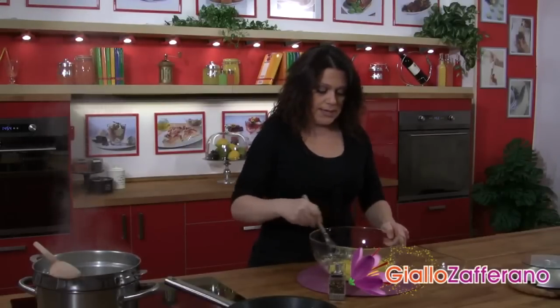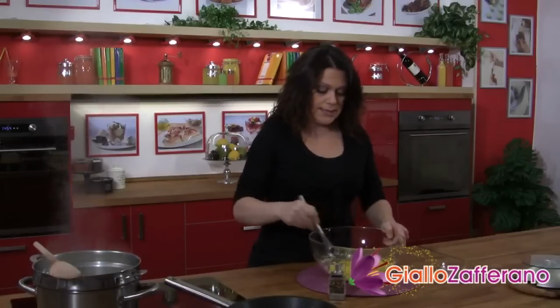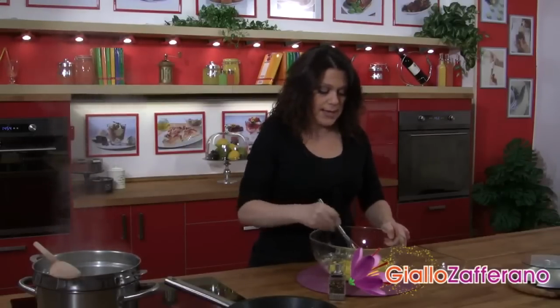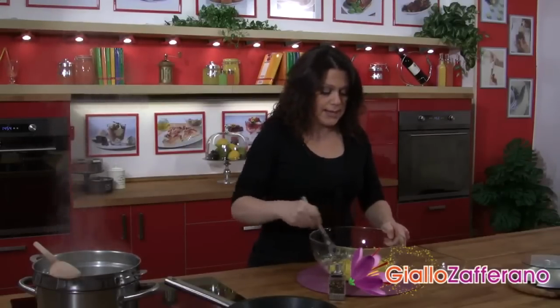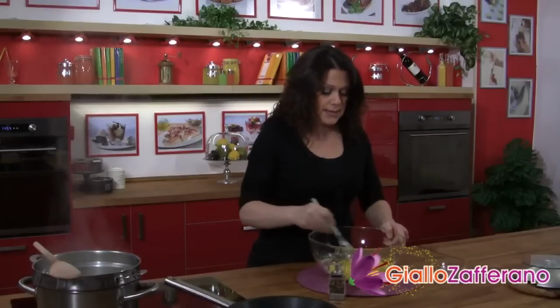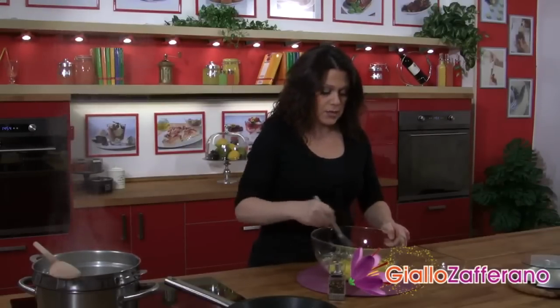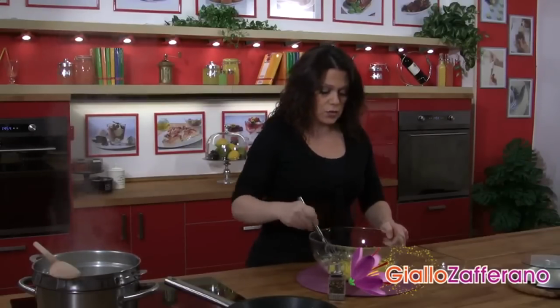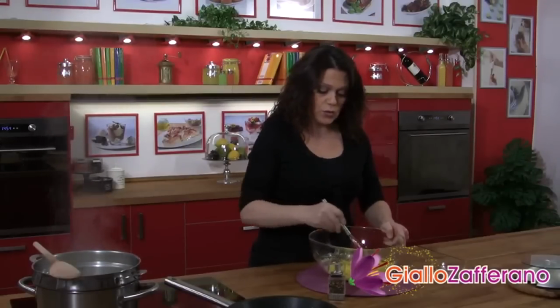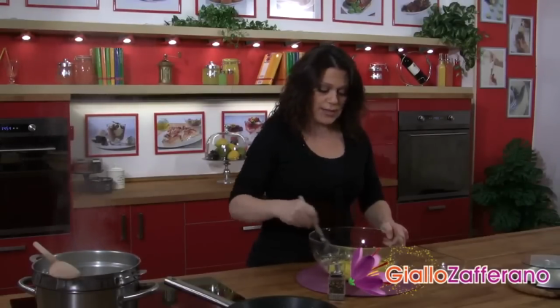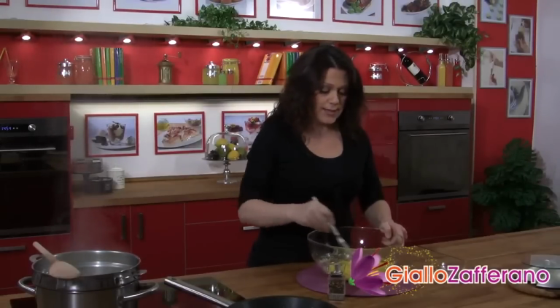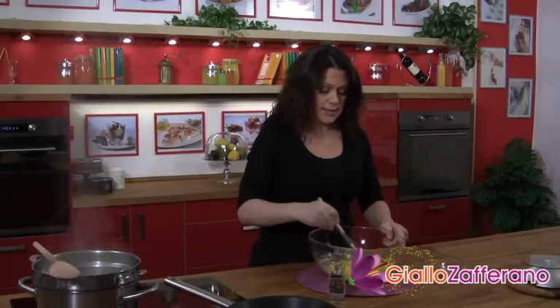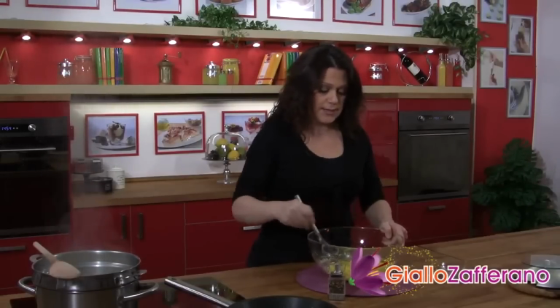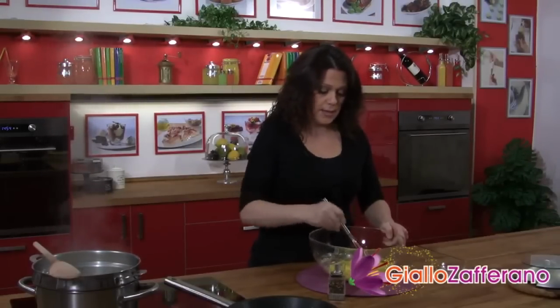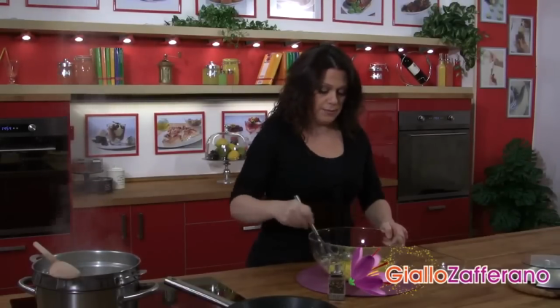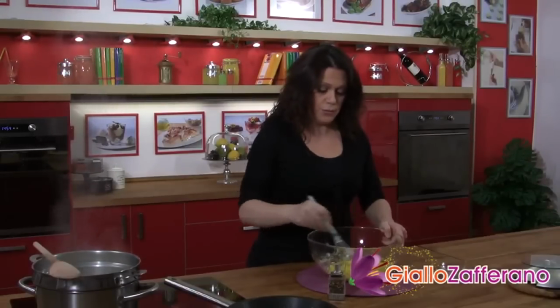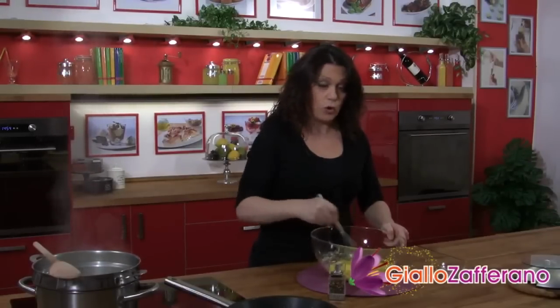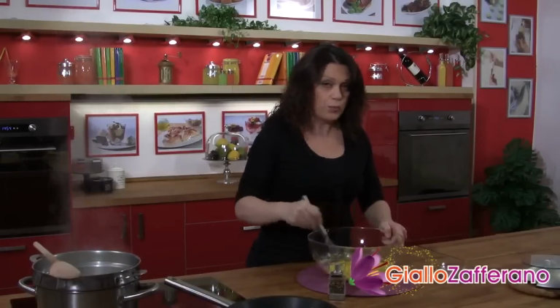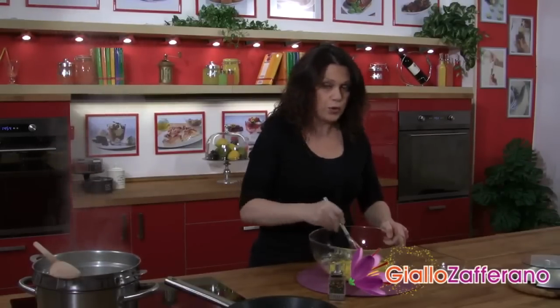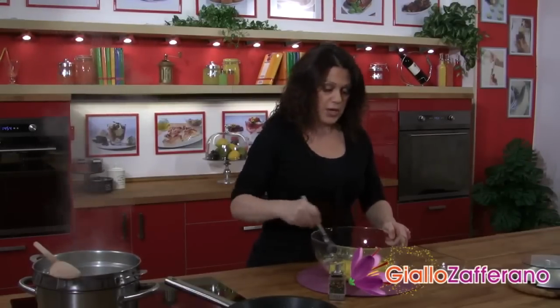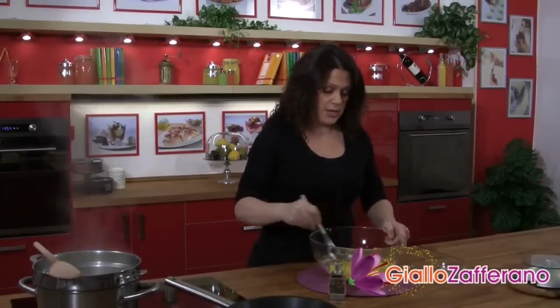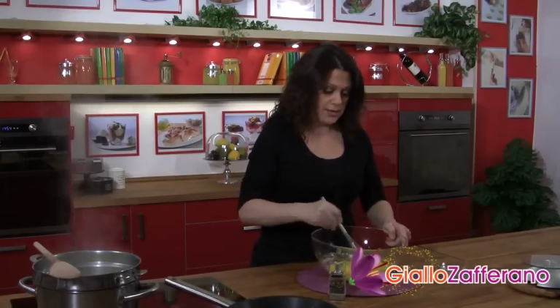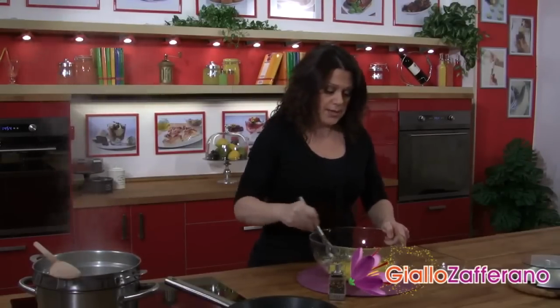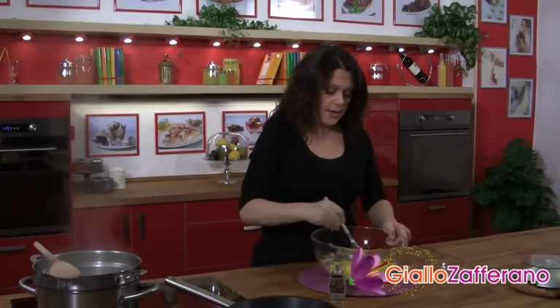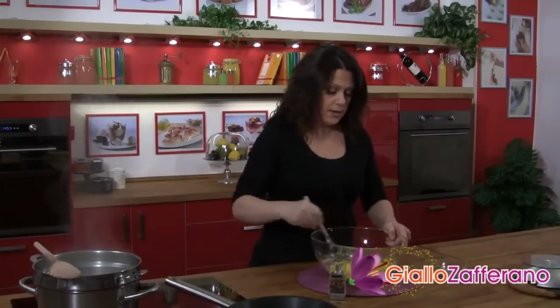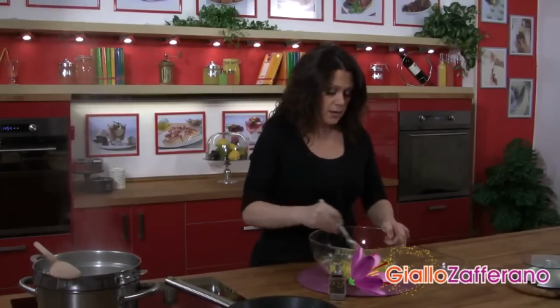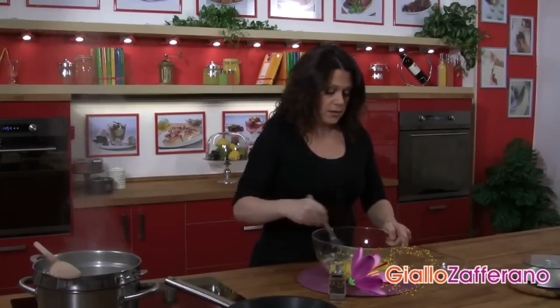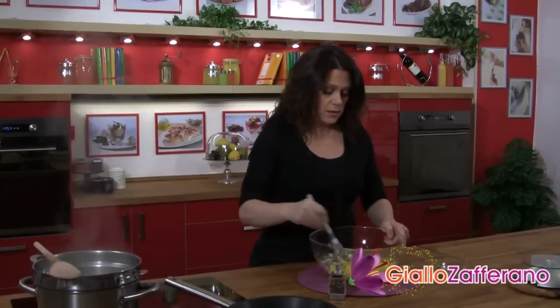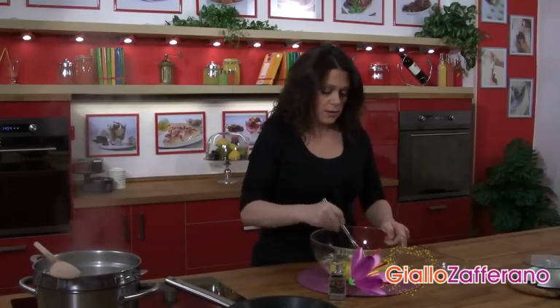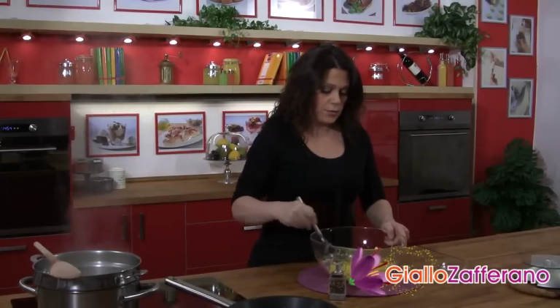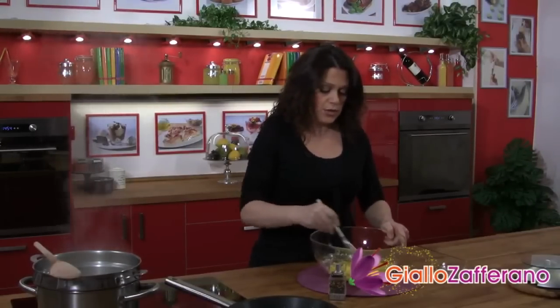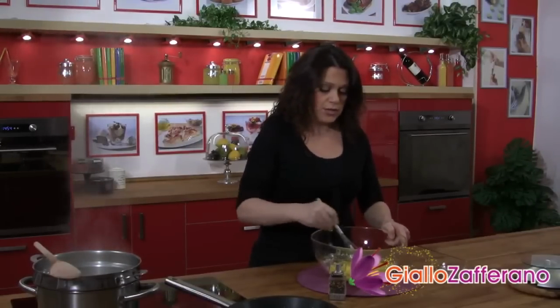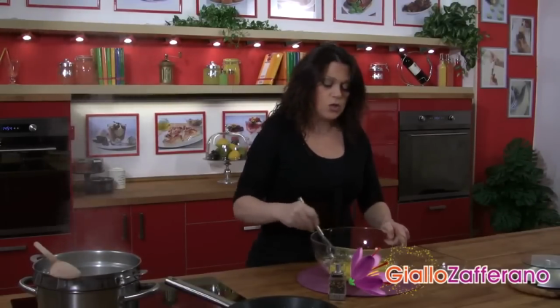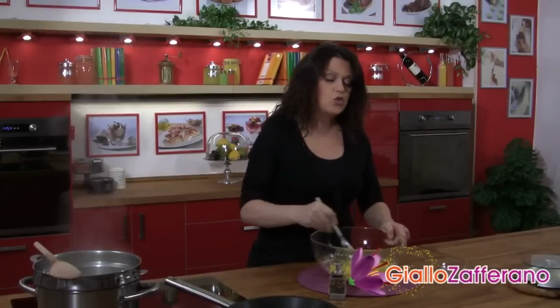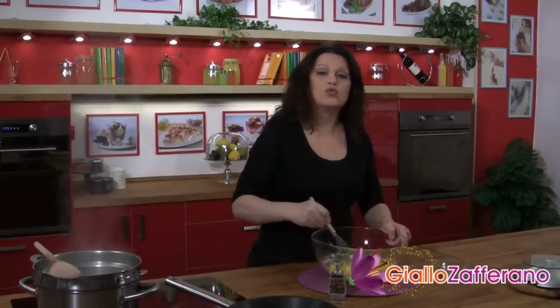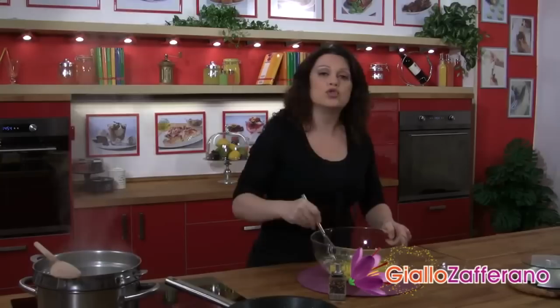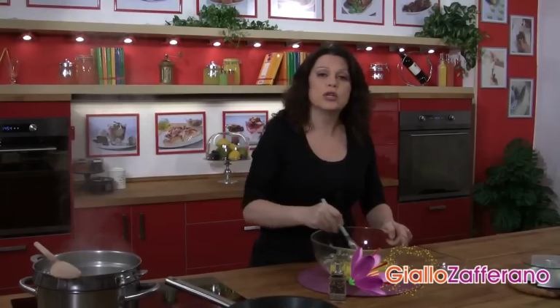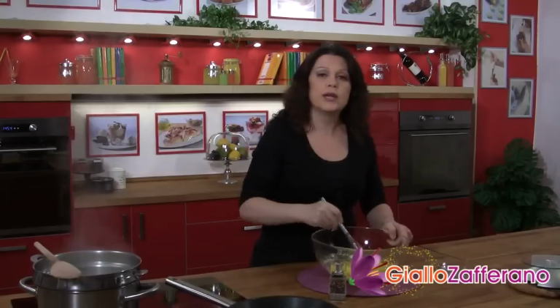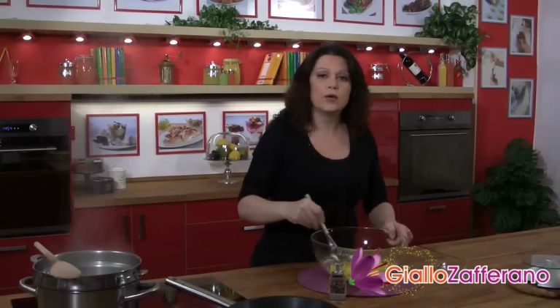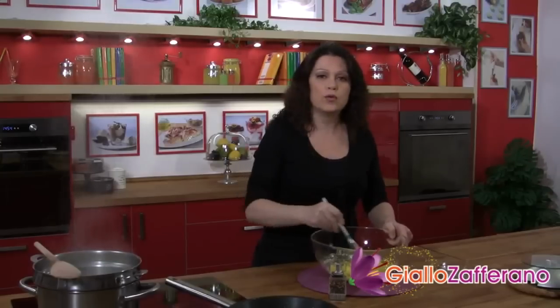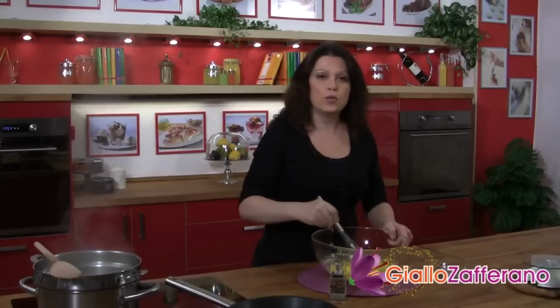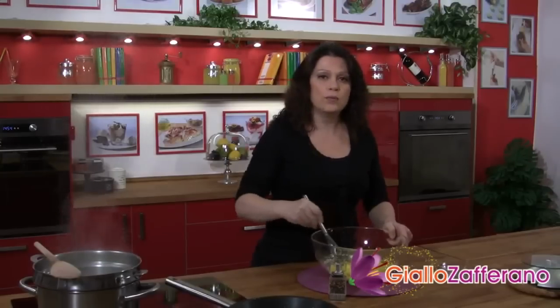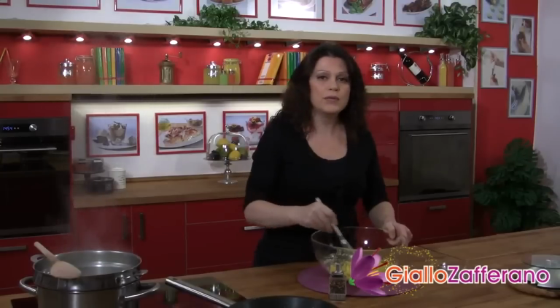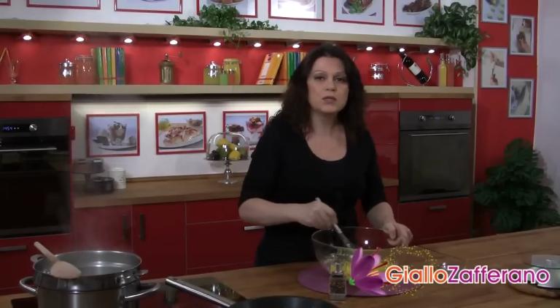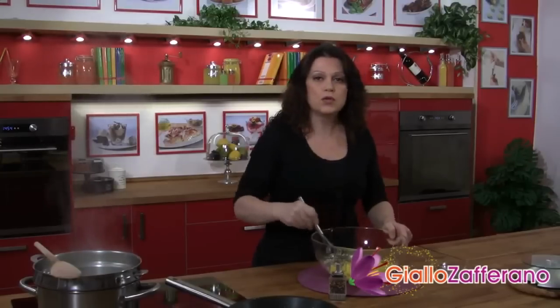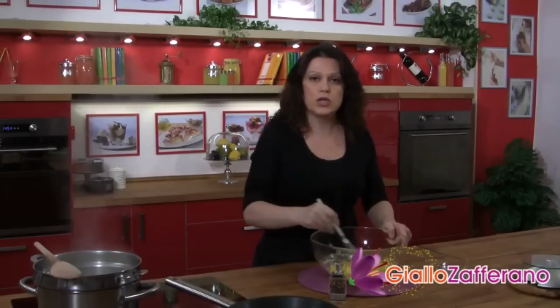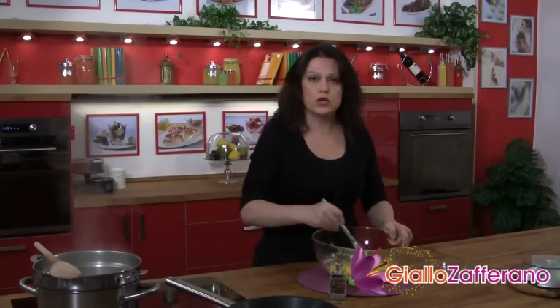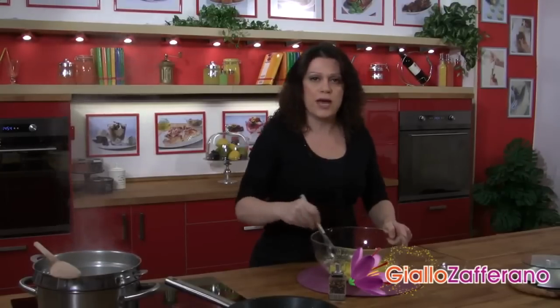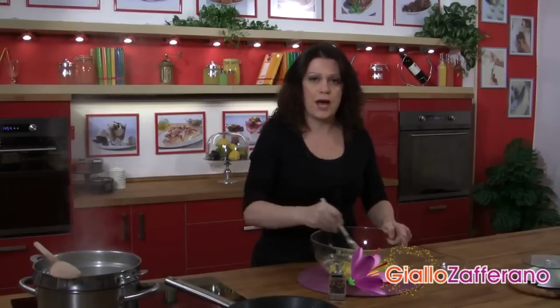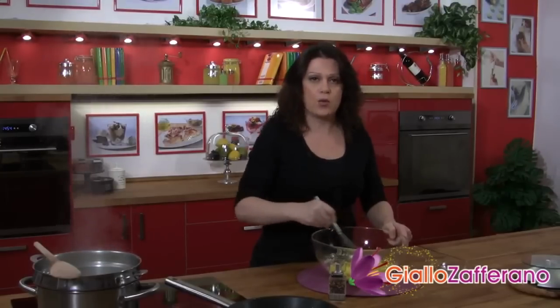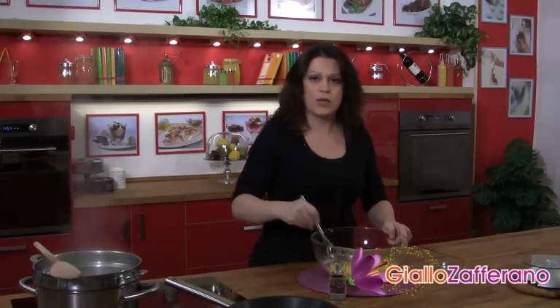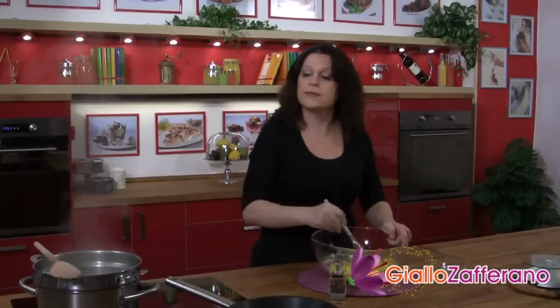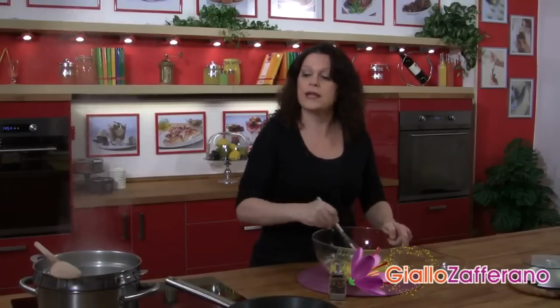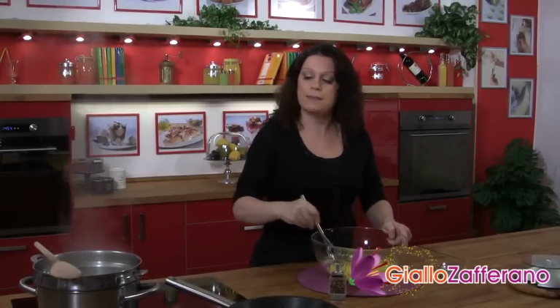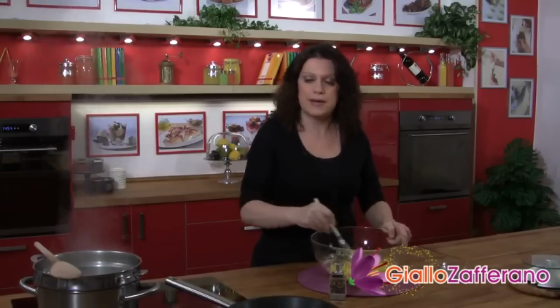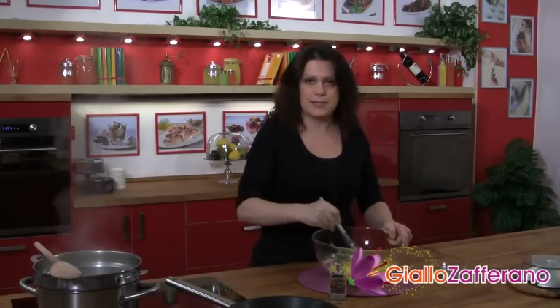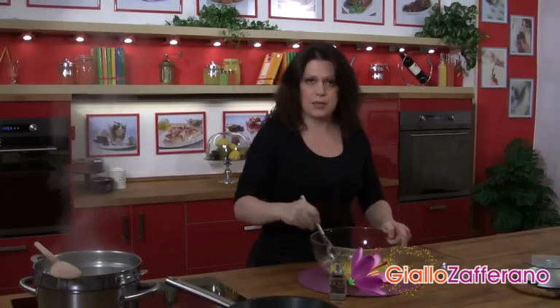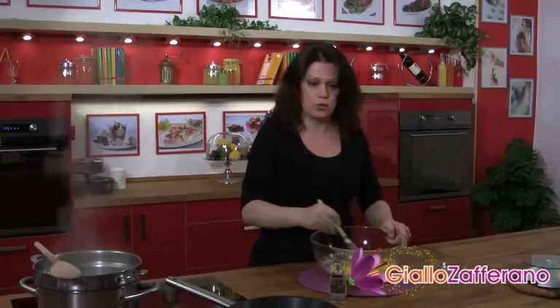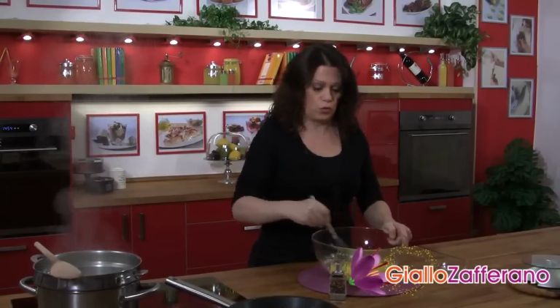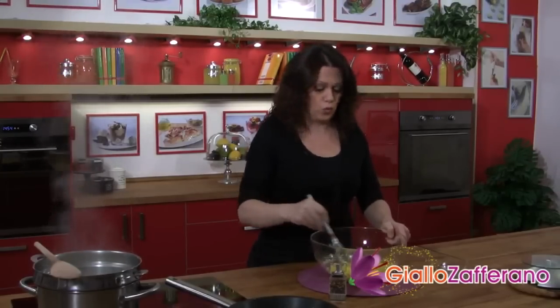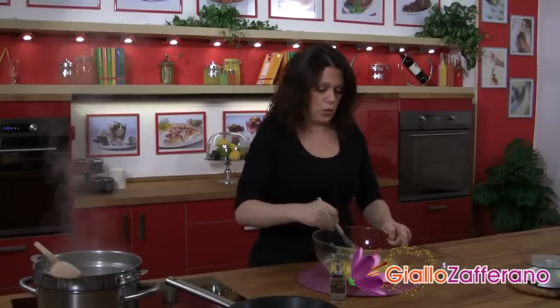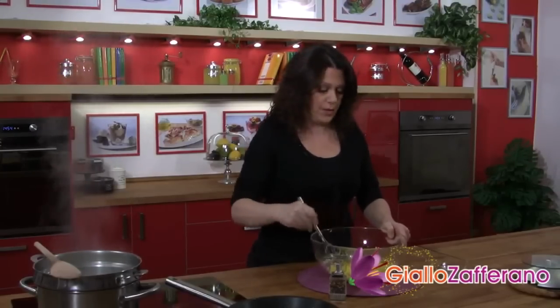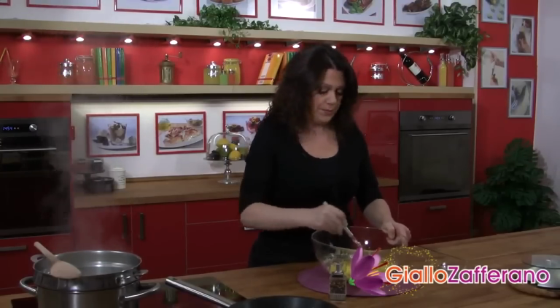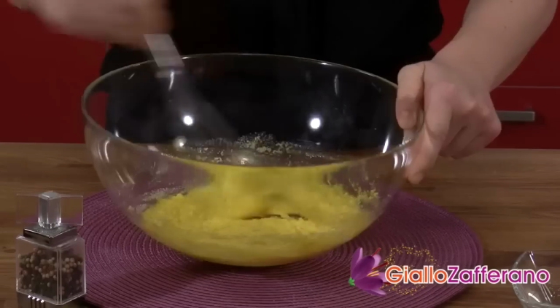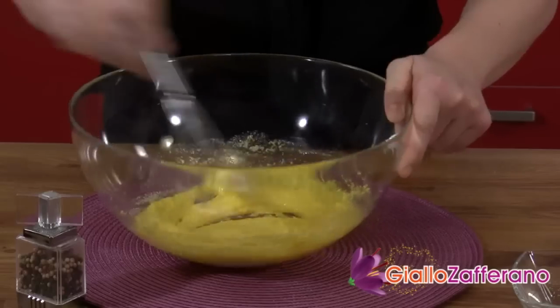If the sauce seems to be too dense, you can thin it by adding some of the water from the pasta, a little bit at a time.